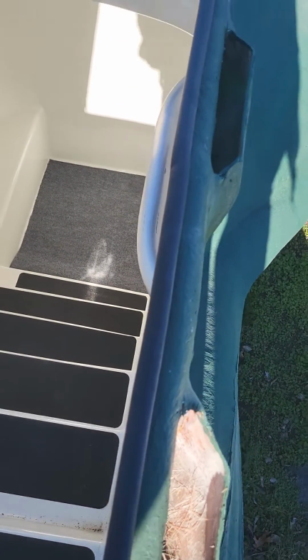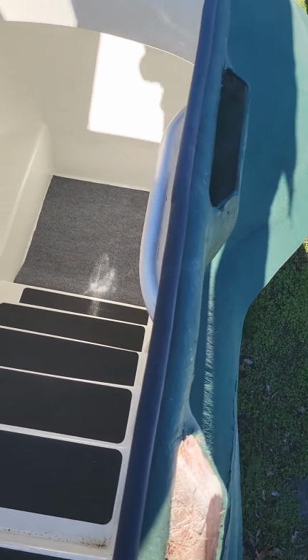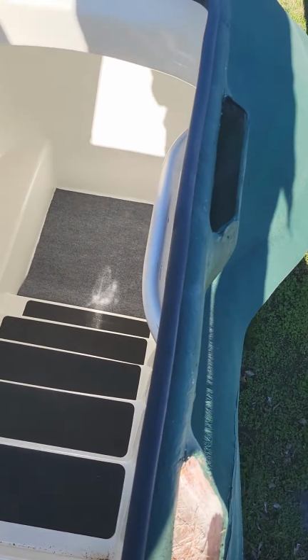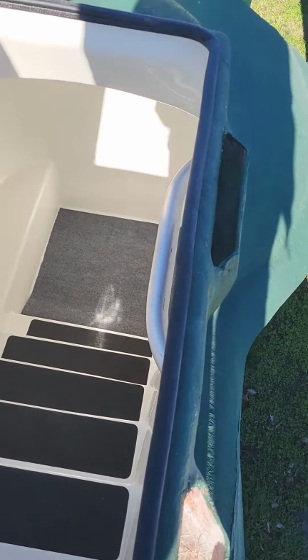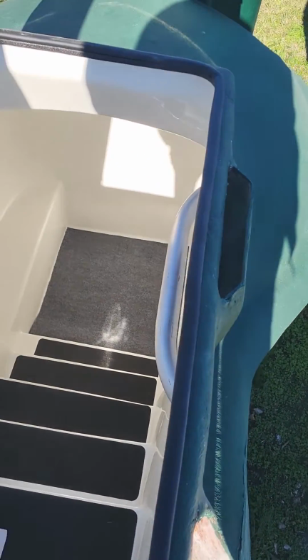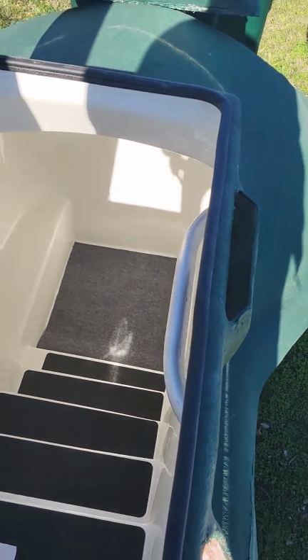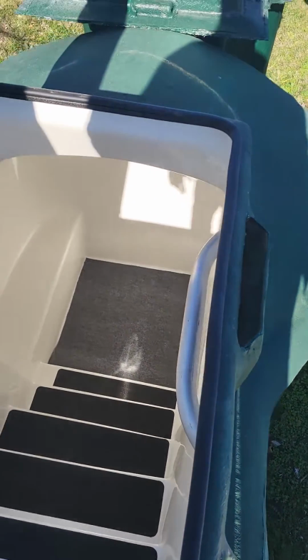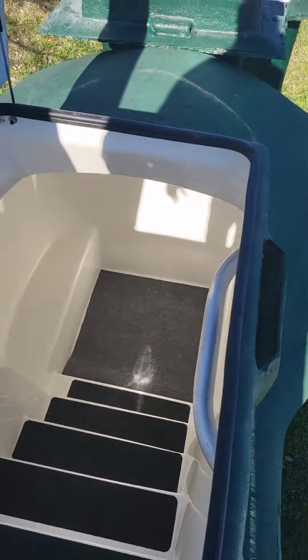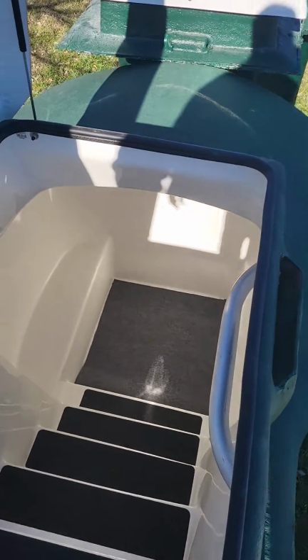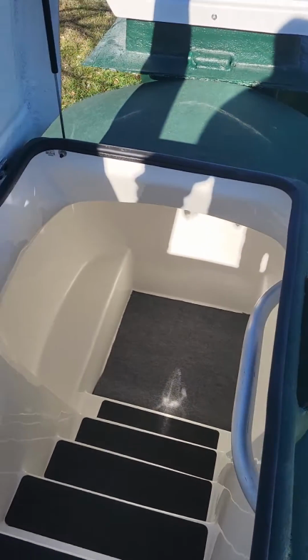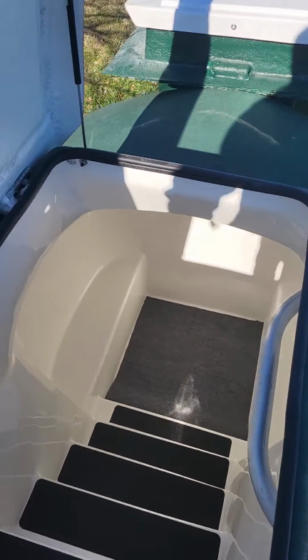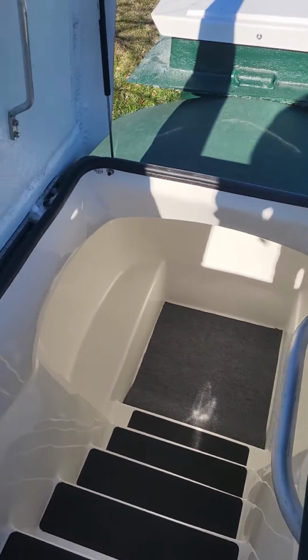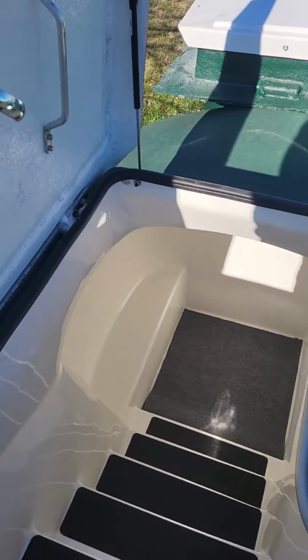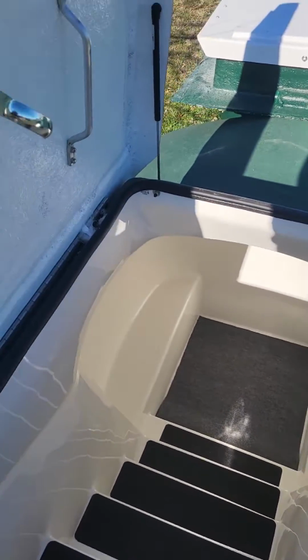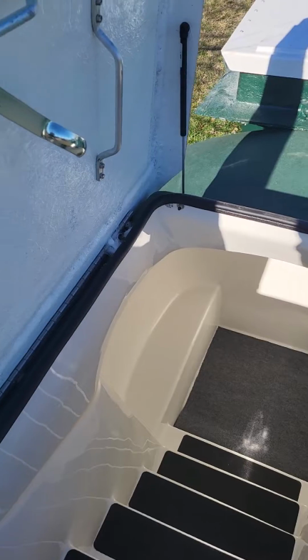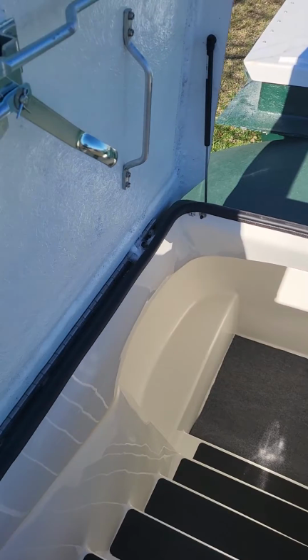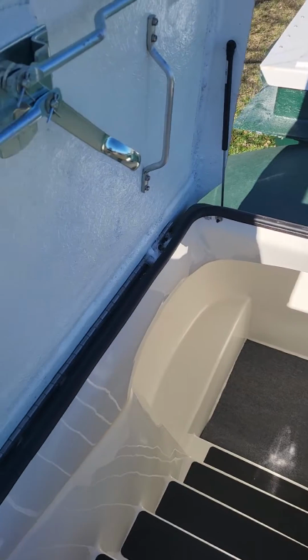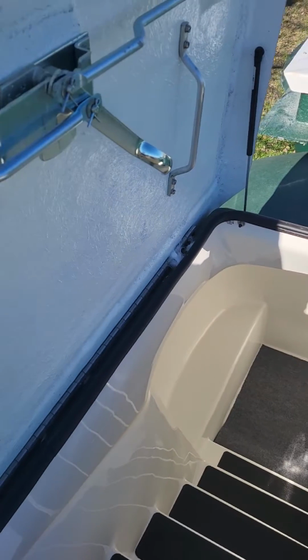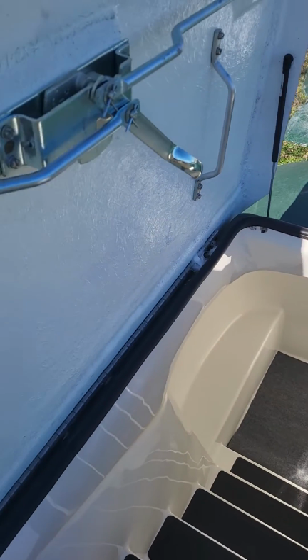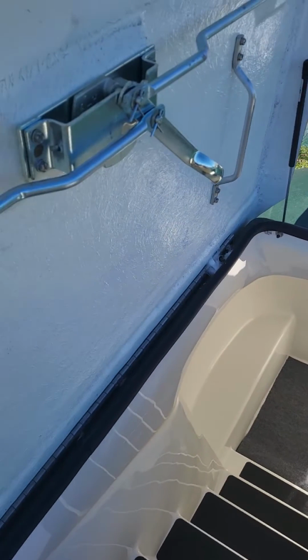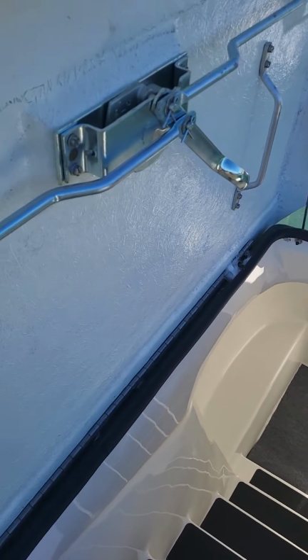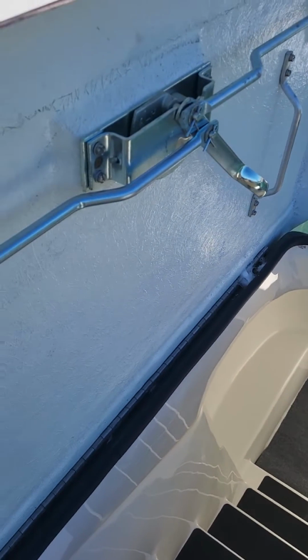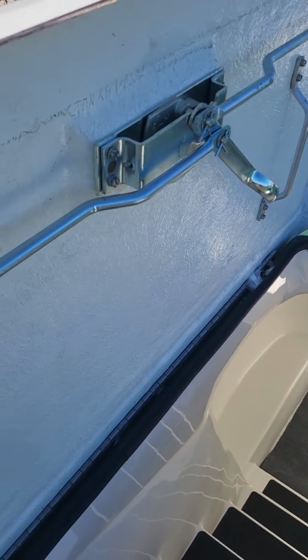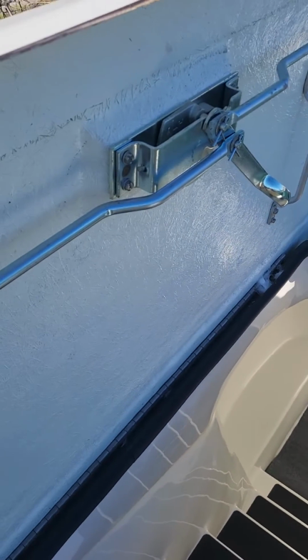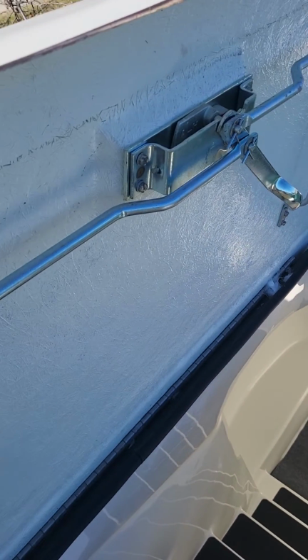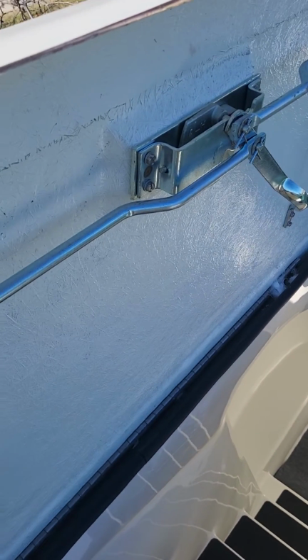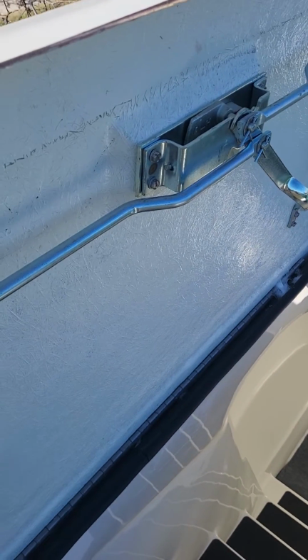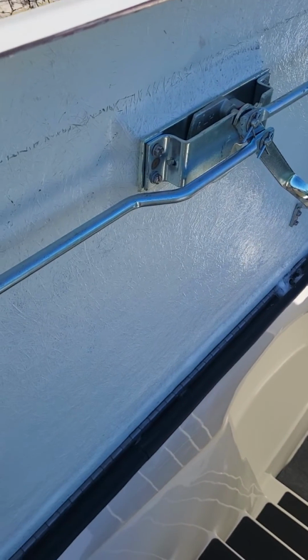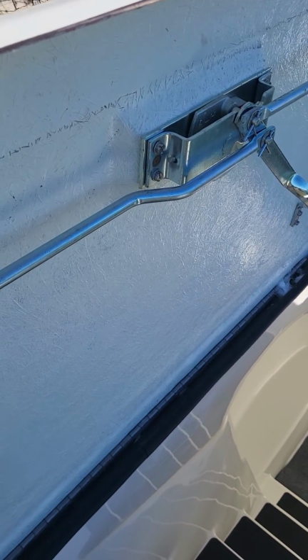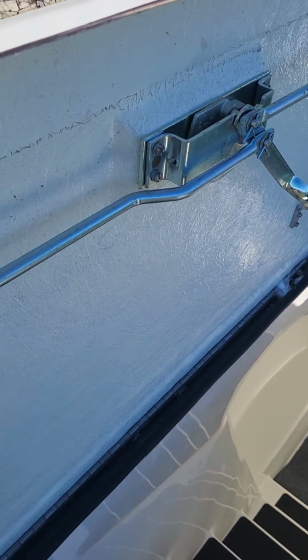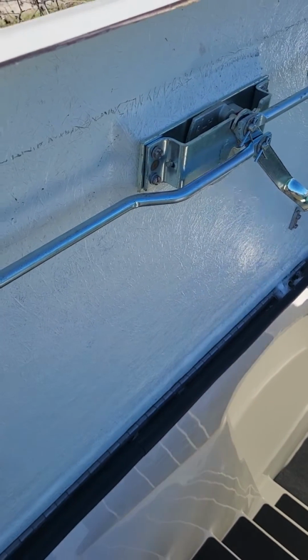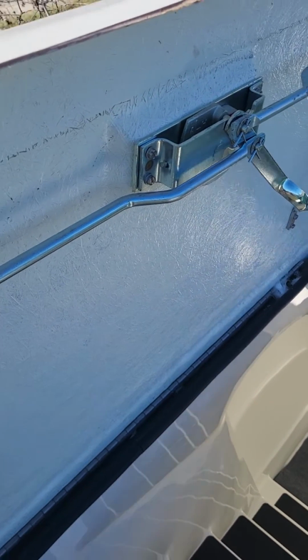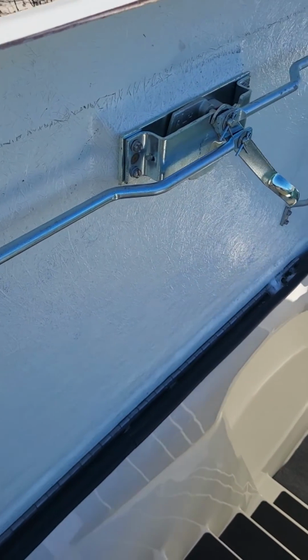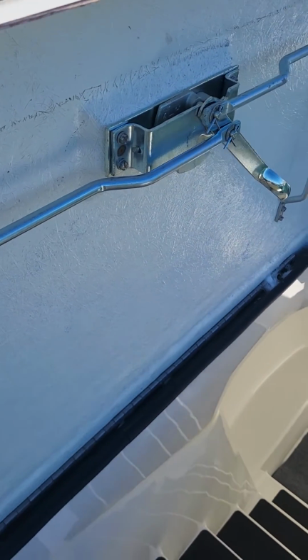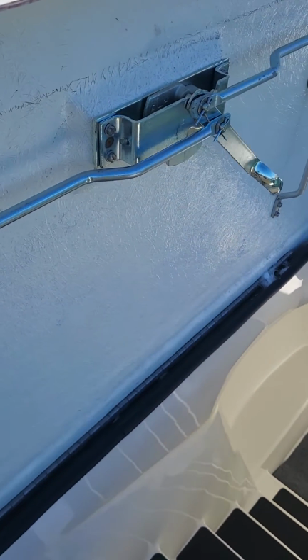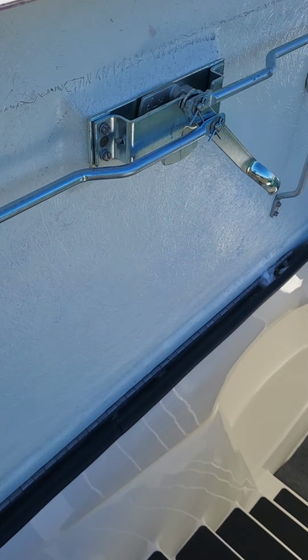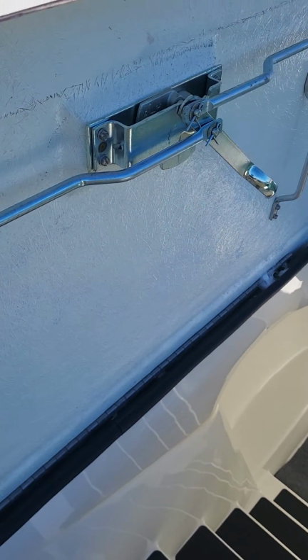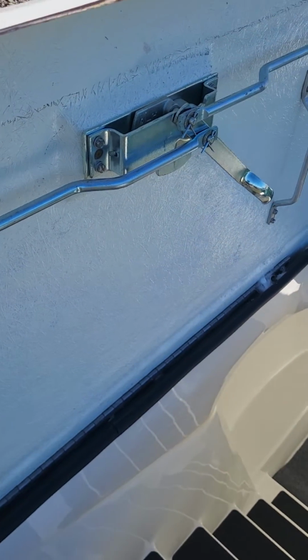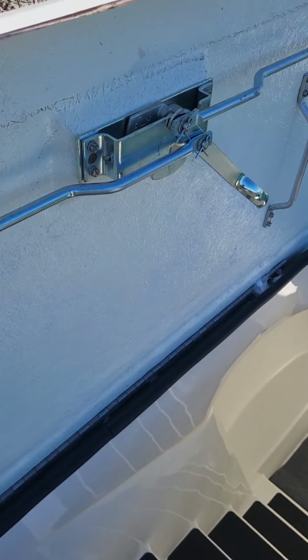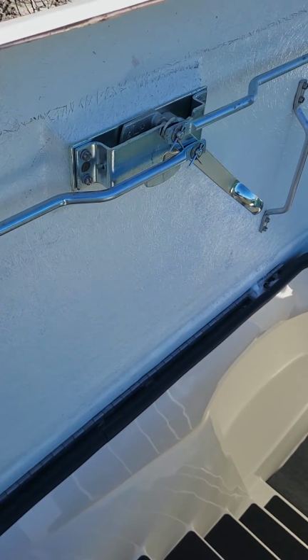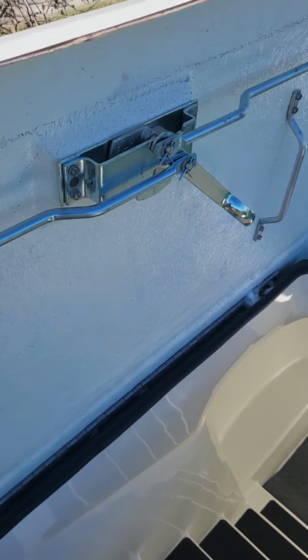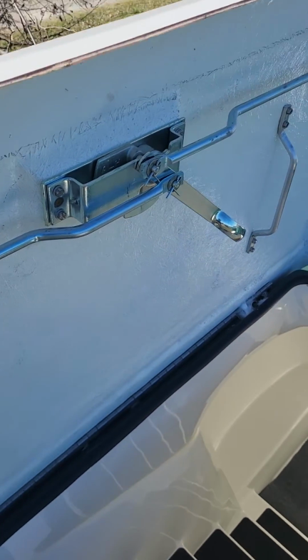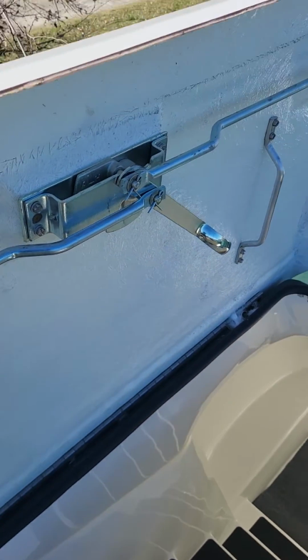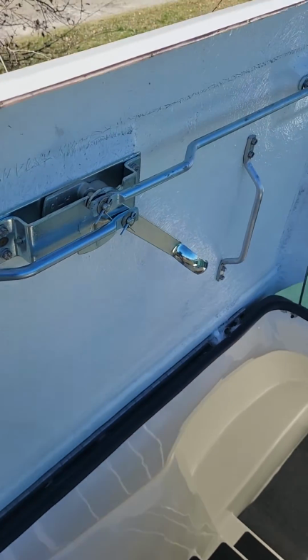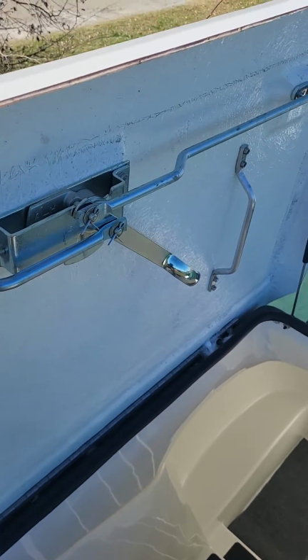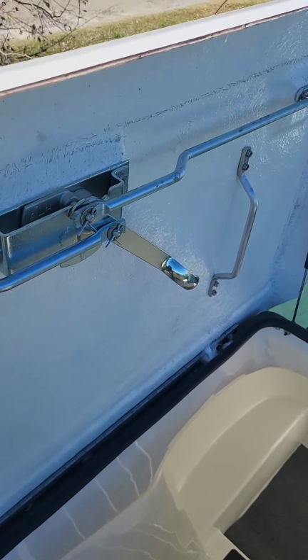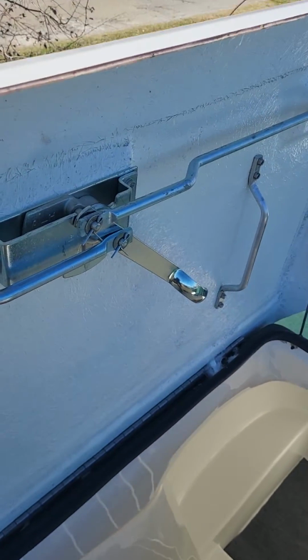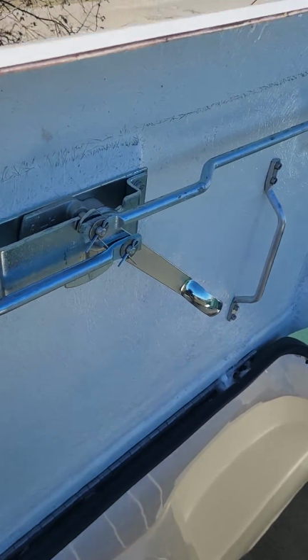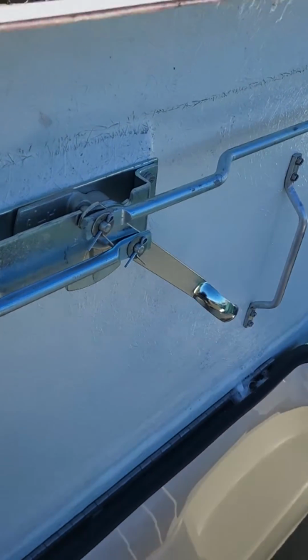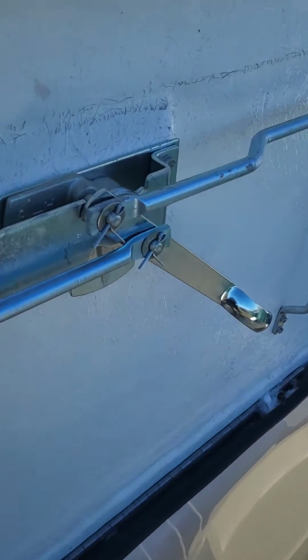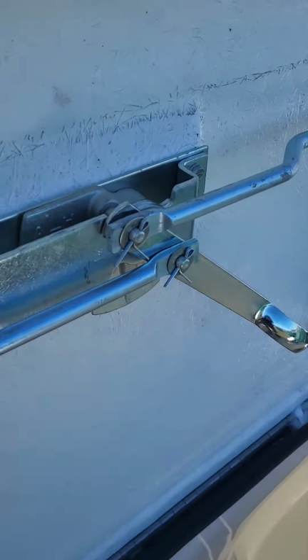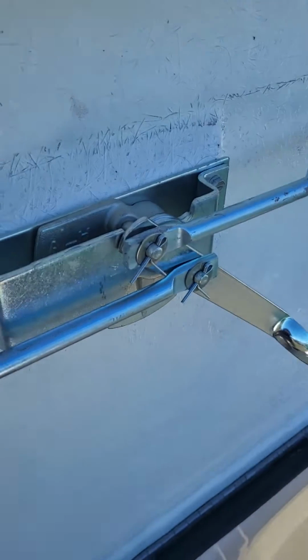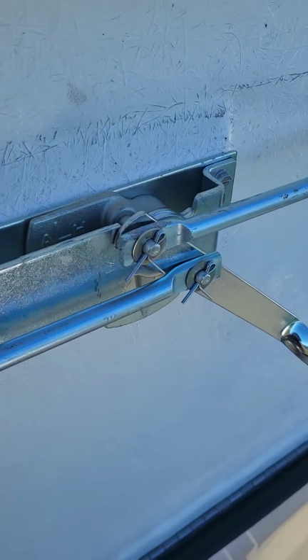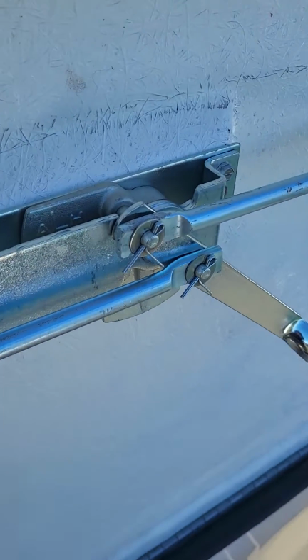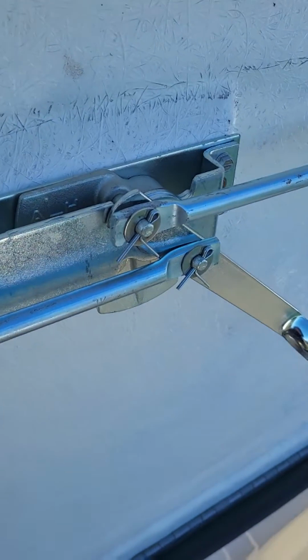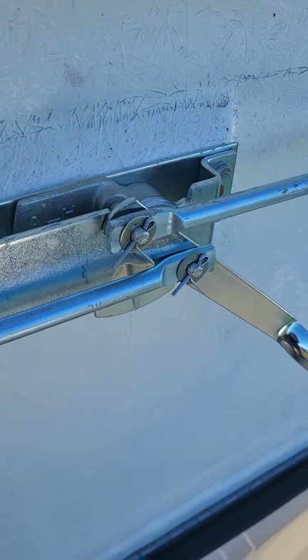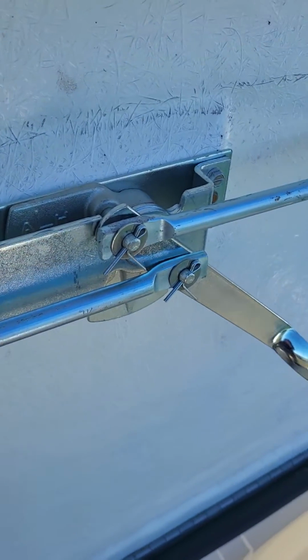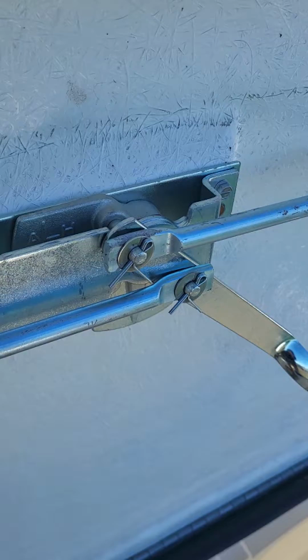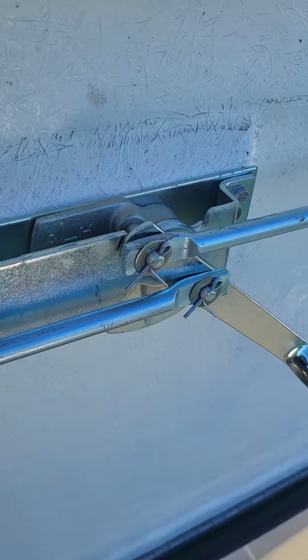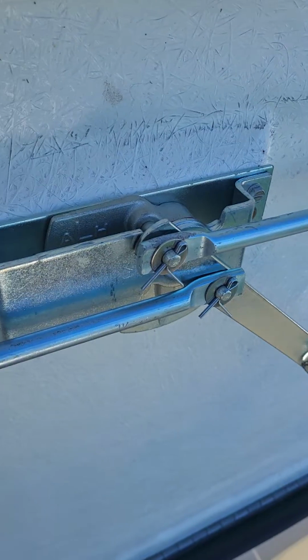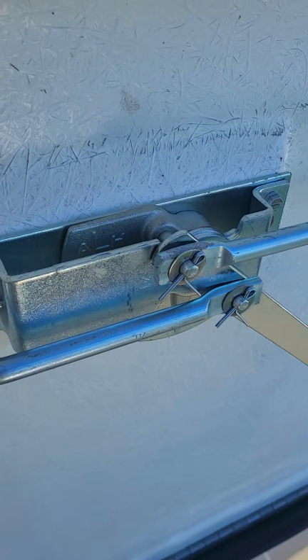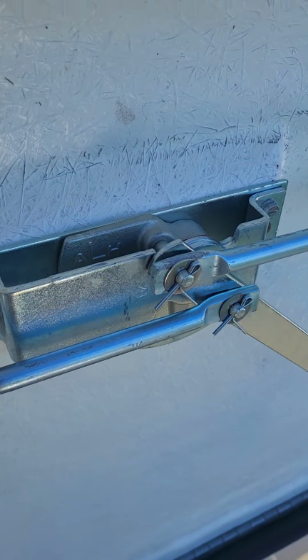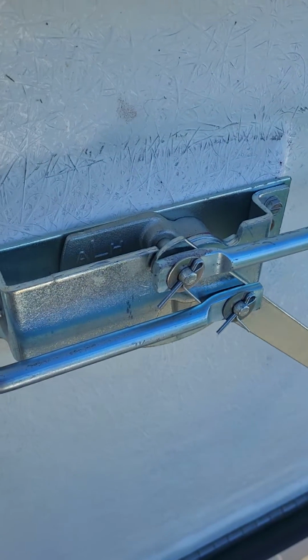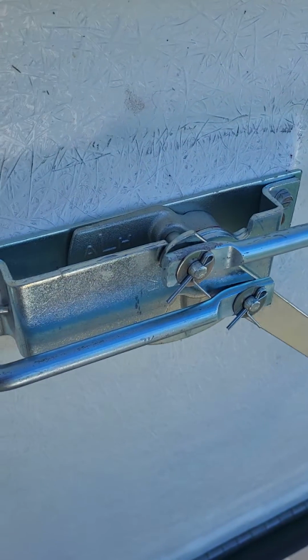Then you have this rubber door seal which seals to the bottom edge of the door, which keeps bugs and stuff from getting in. And this is the locking mechanism right here.